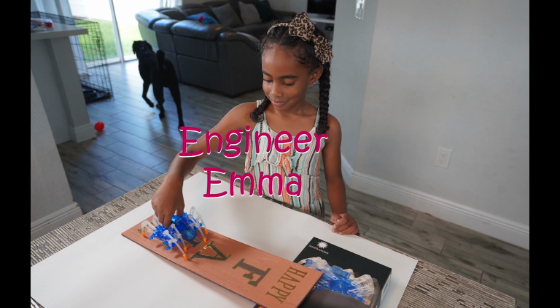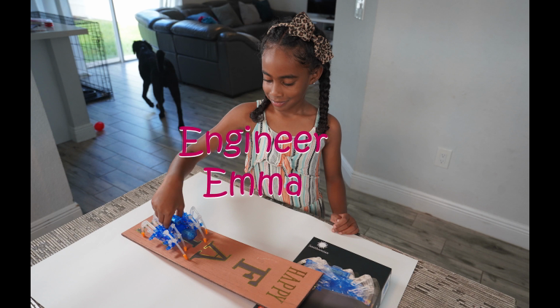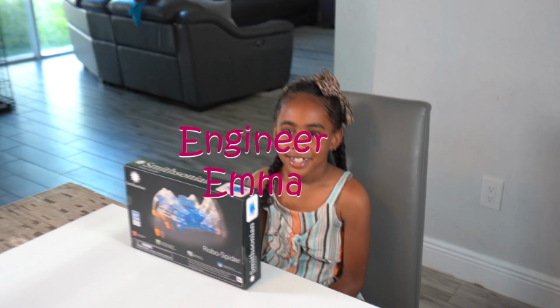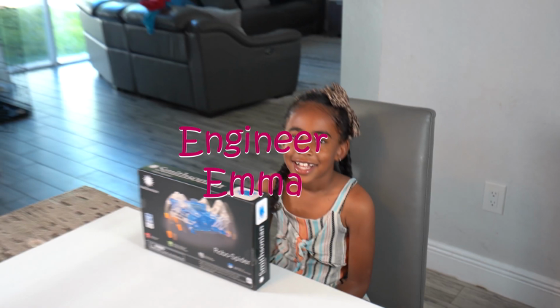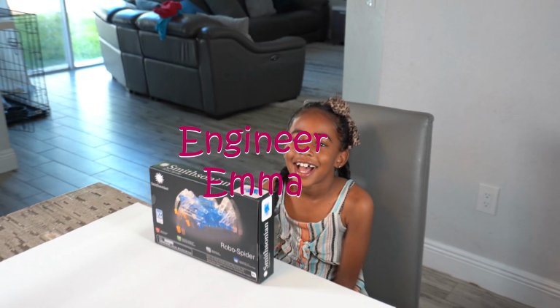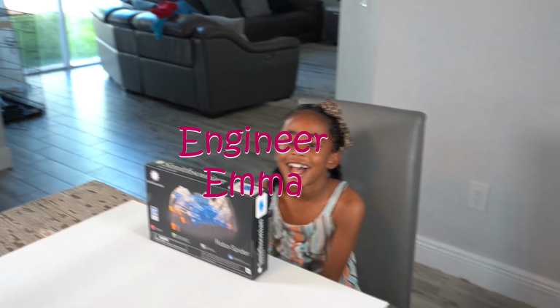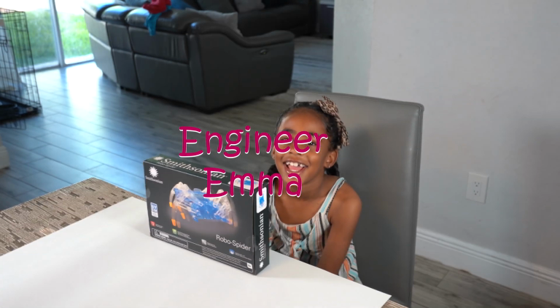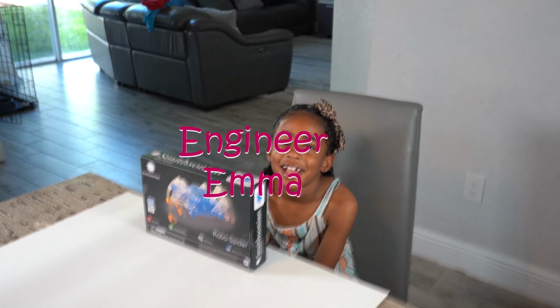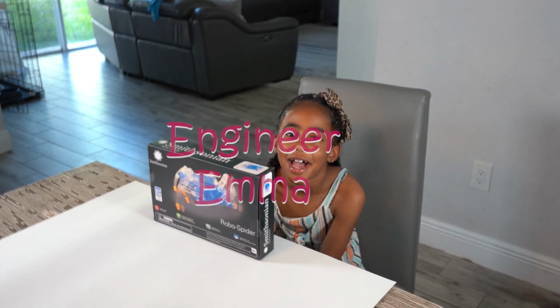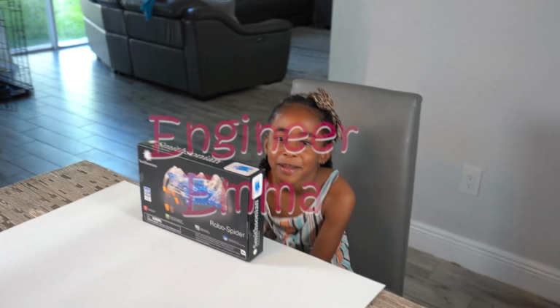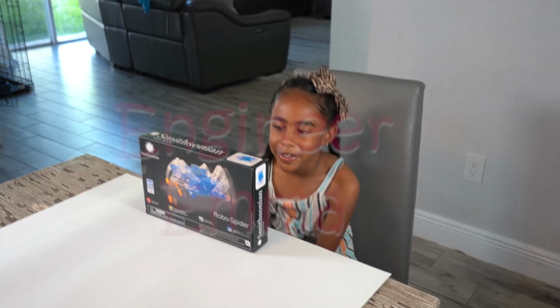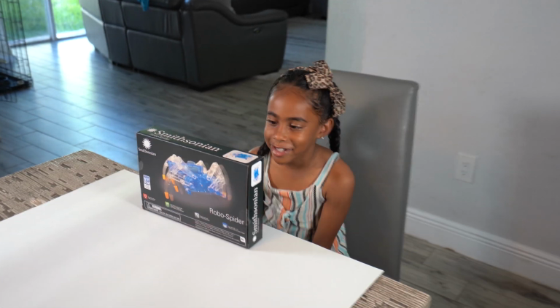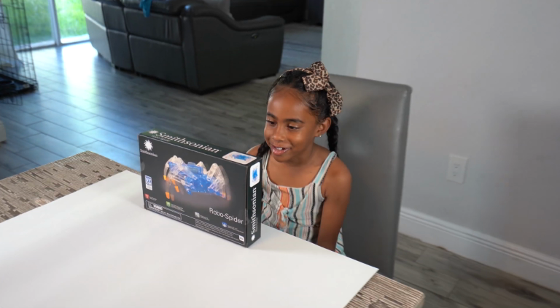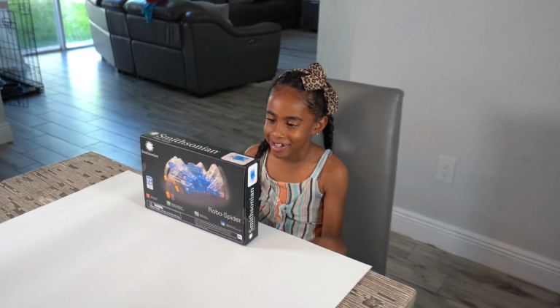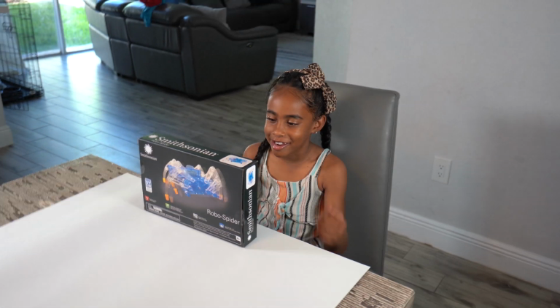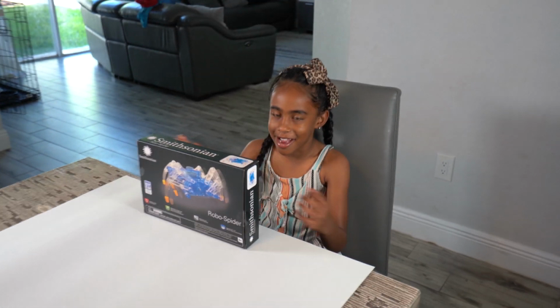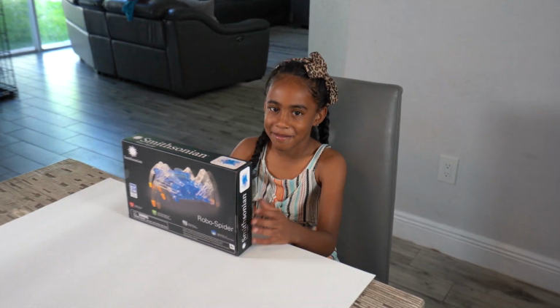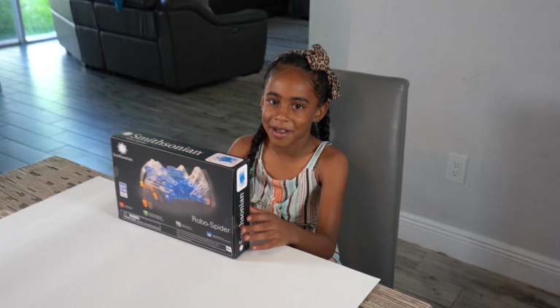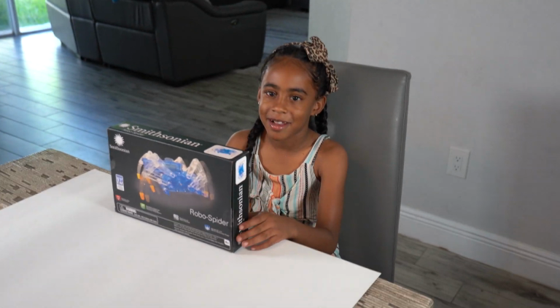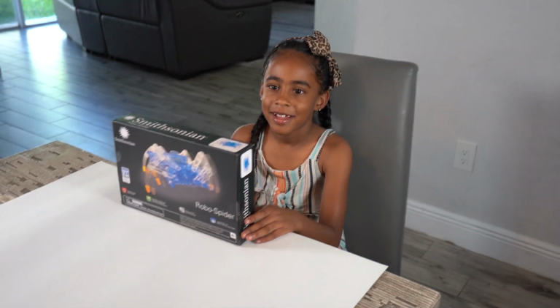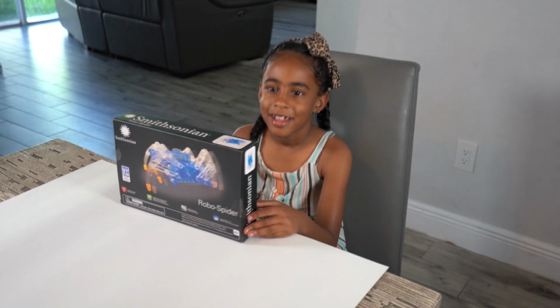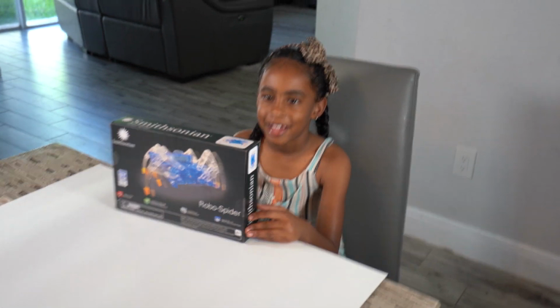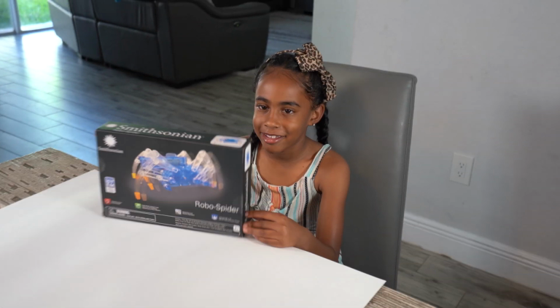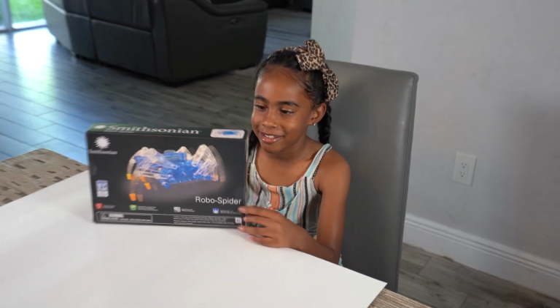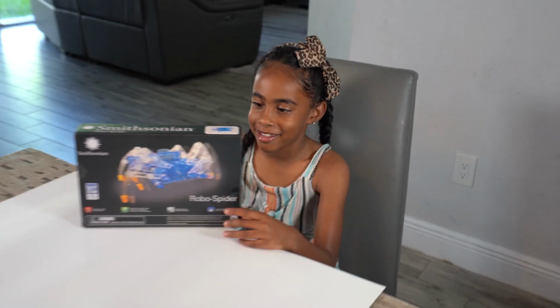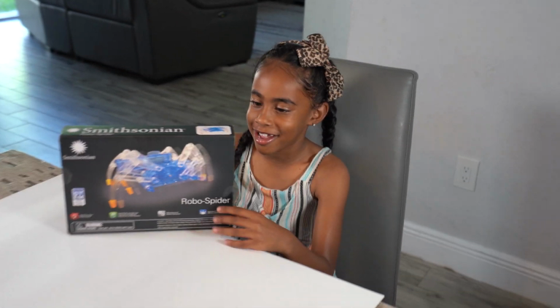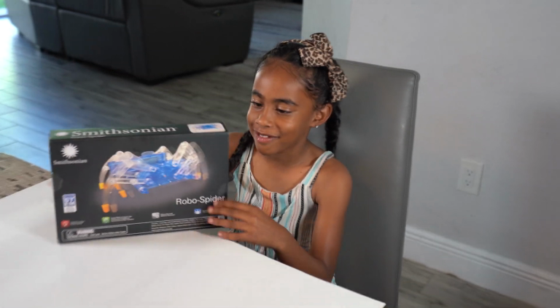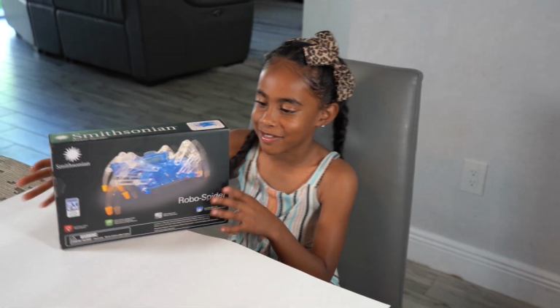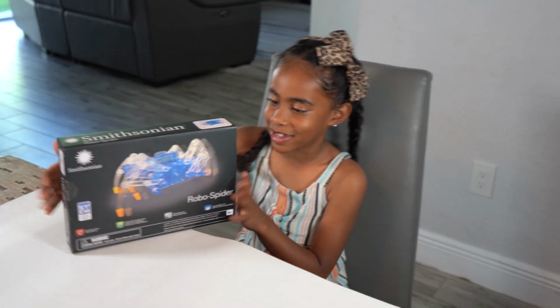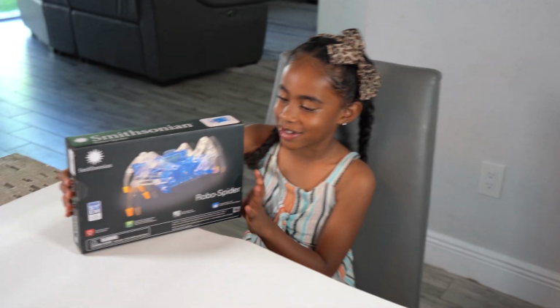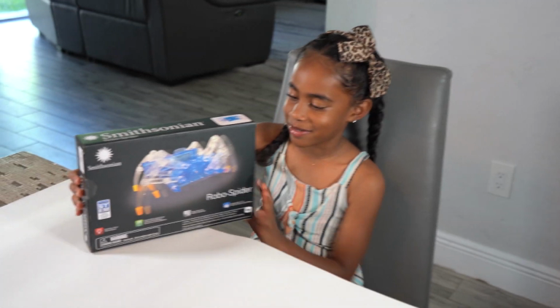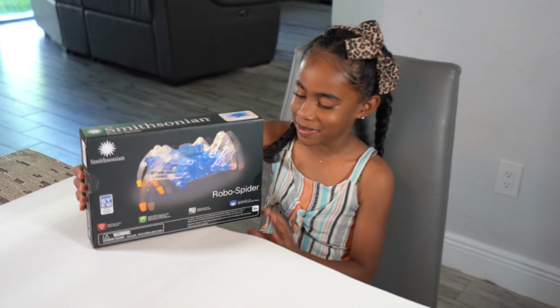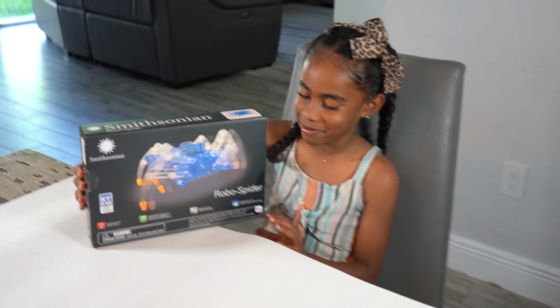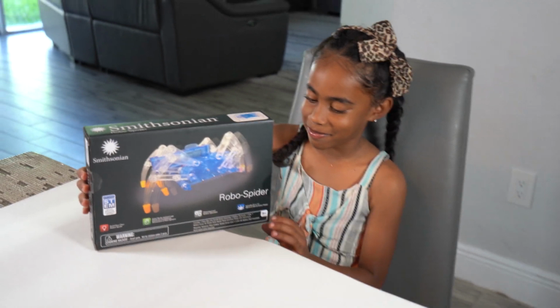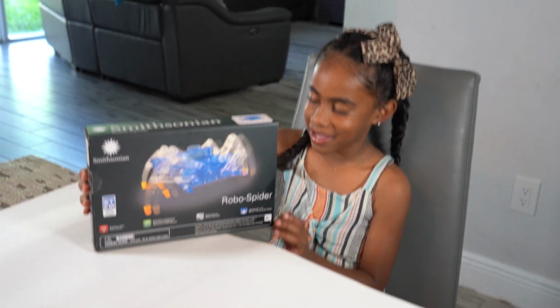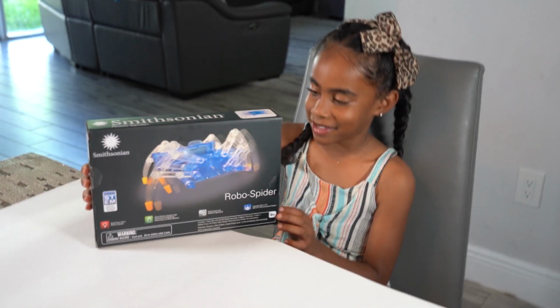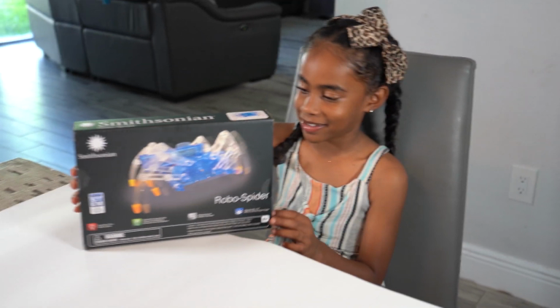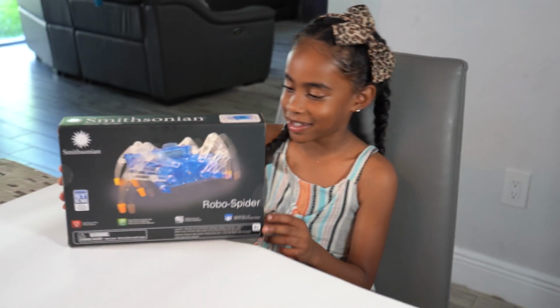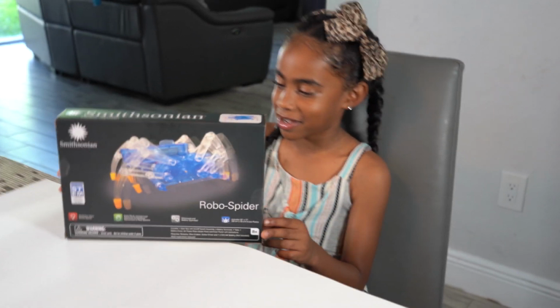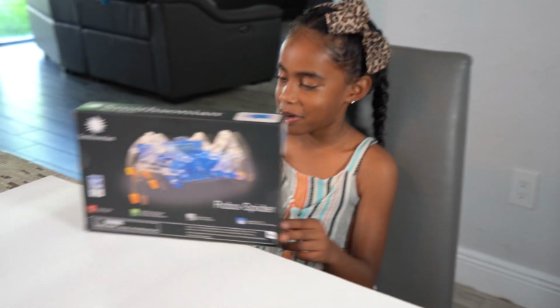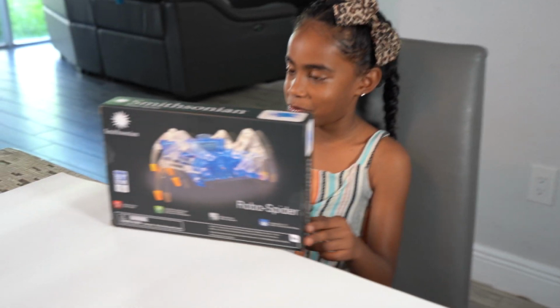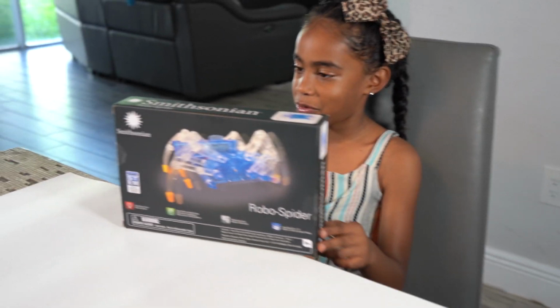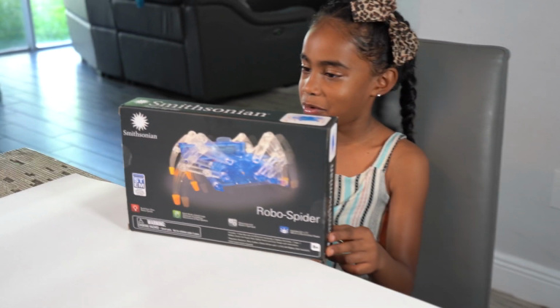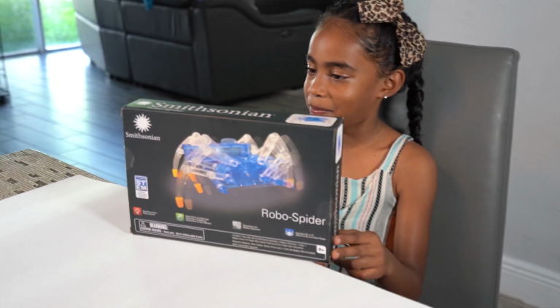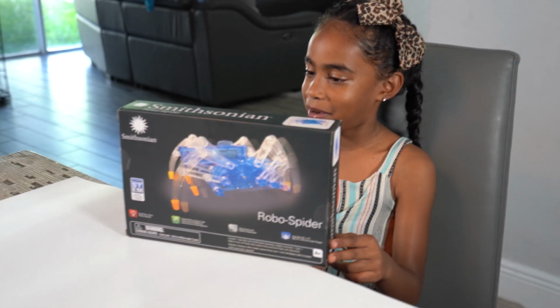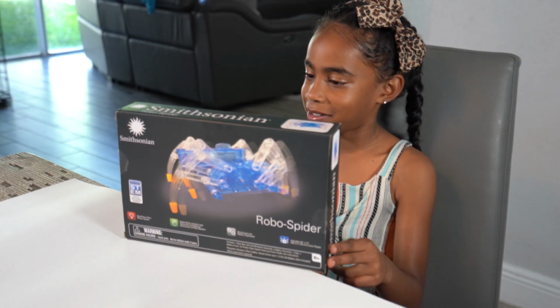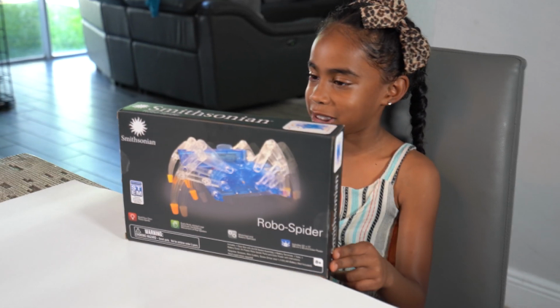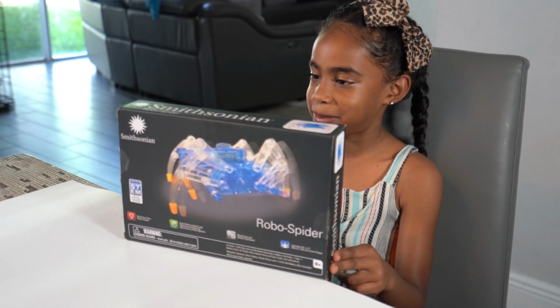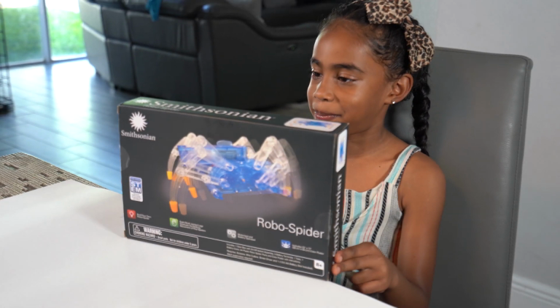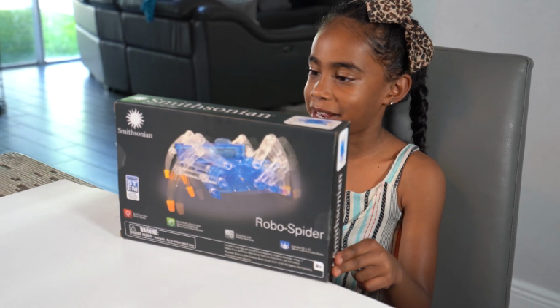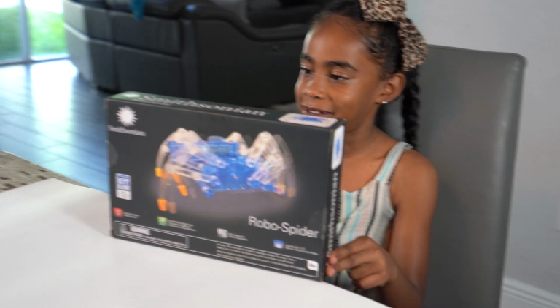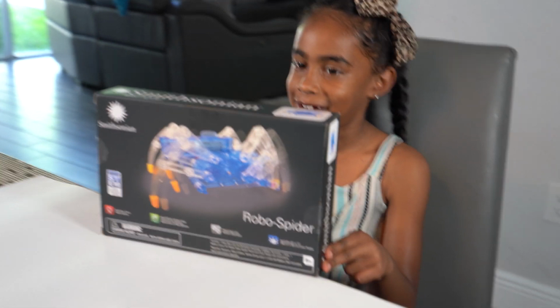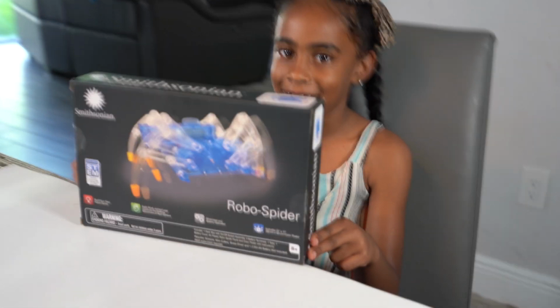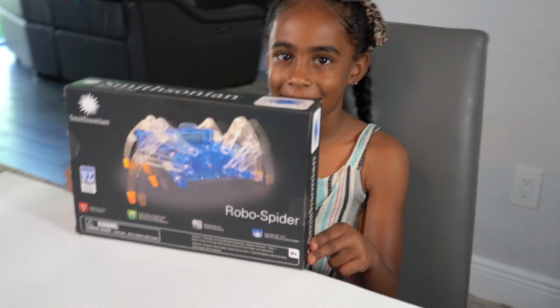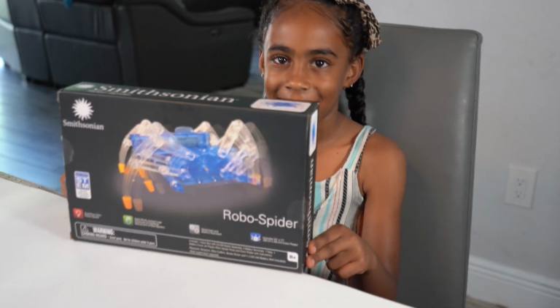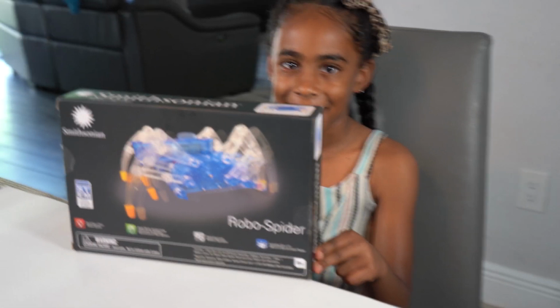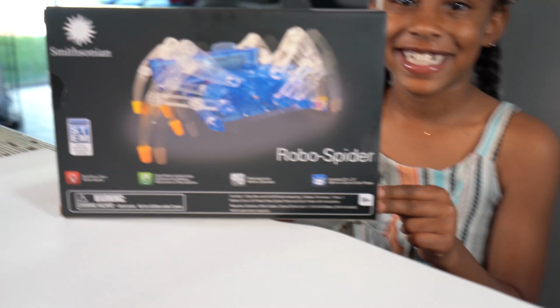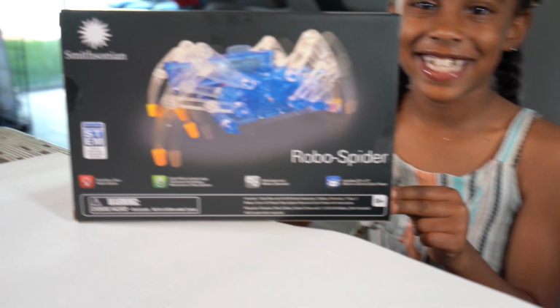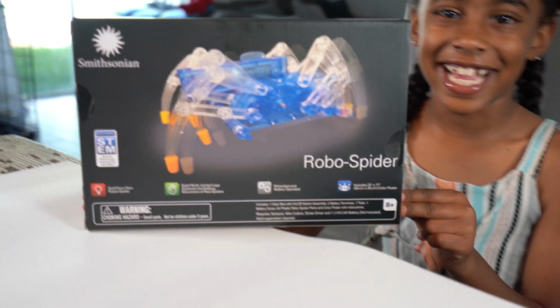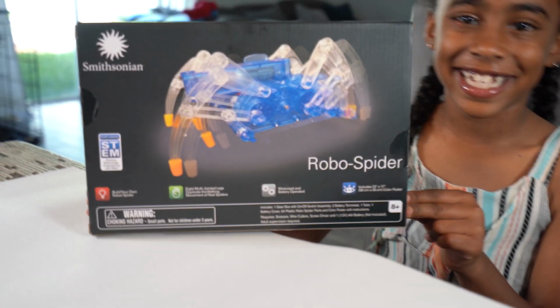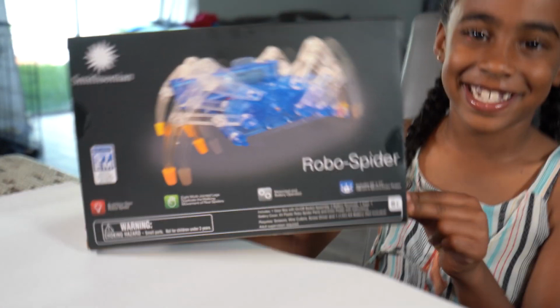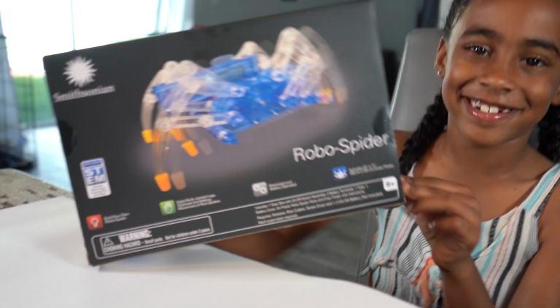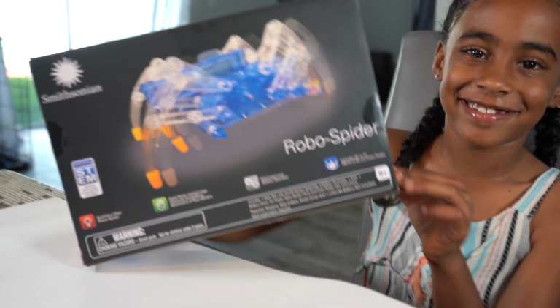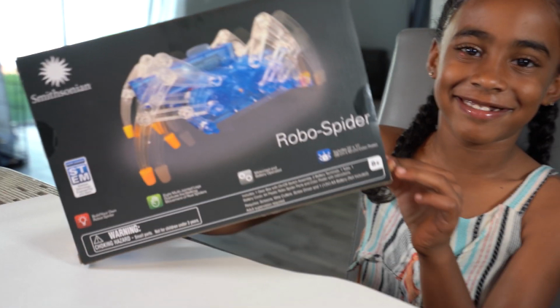Hi, I'm Engineer Elmo and today we're going to be making a robot spider. Stay tuned!